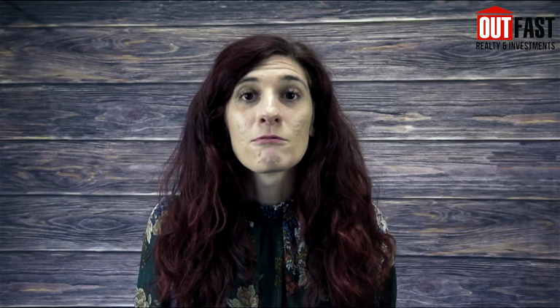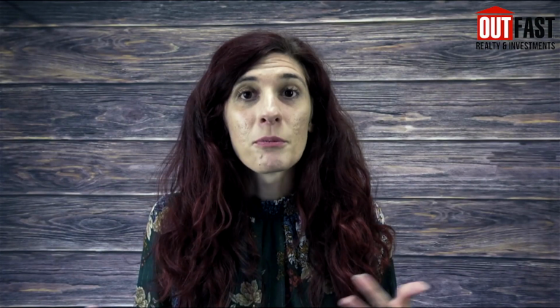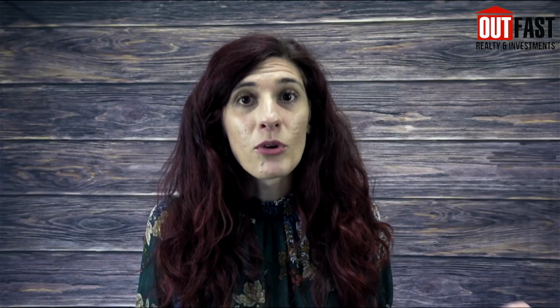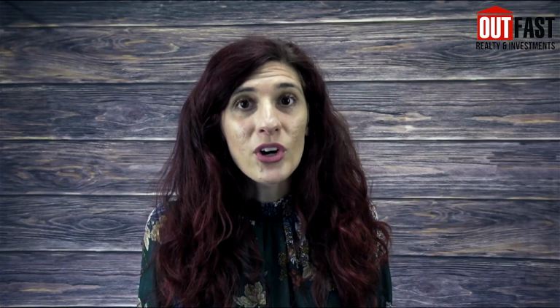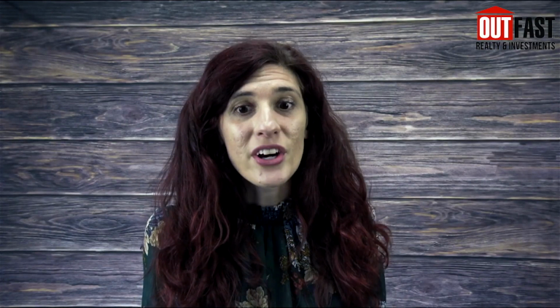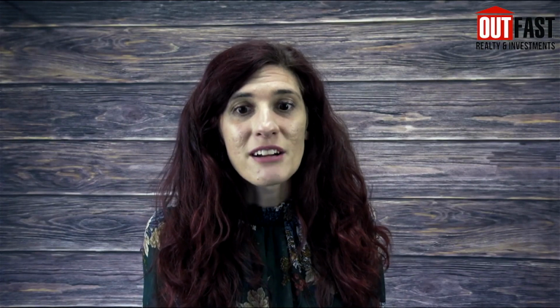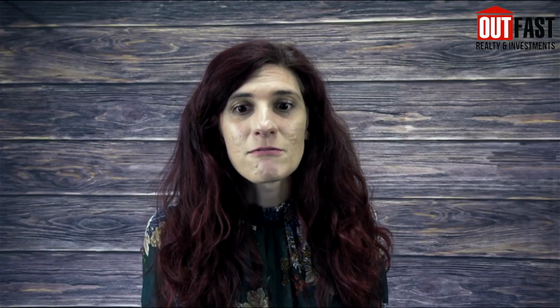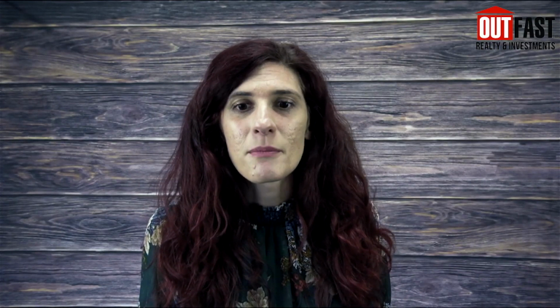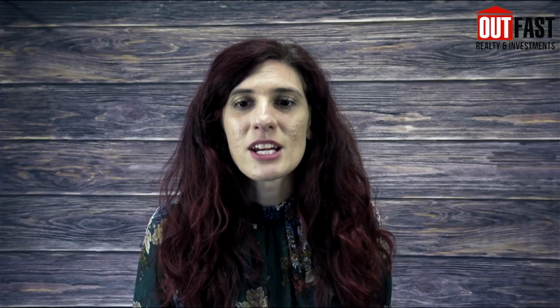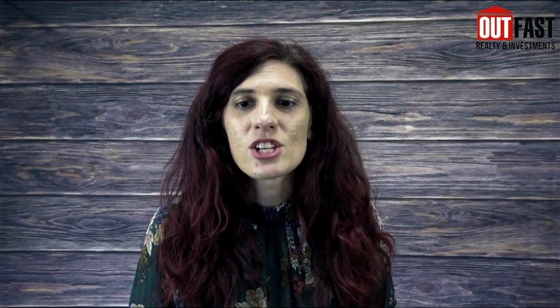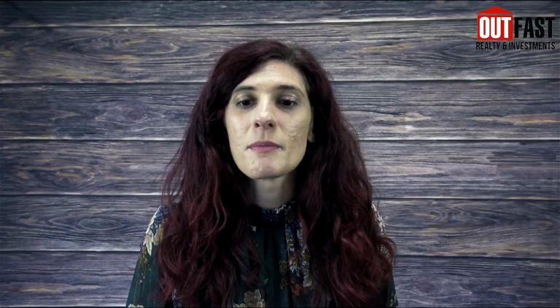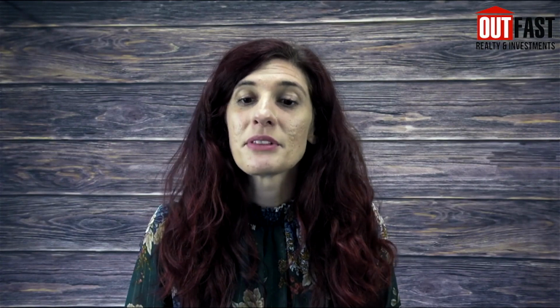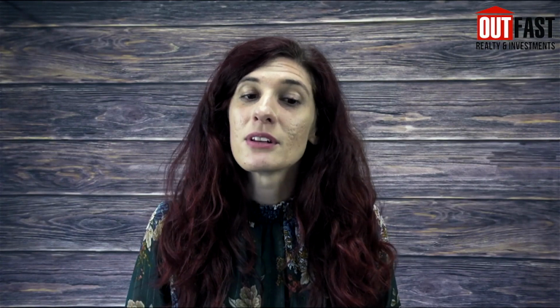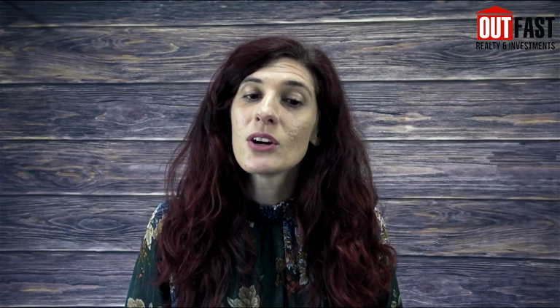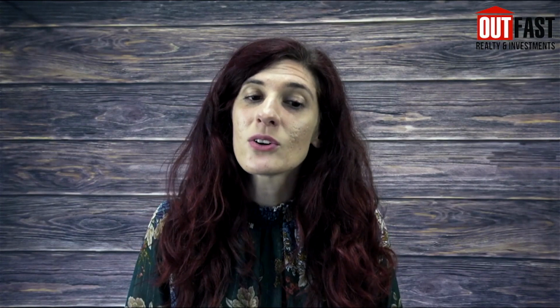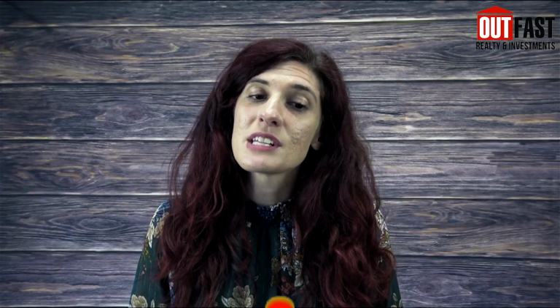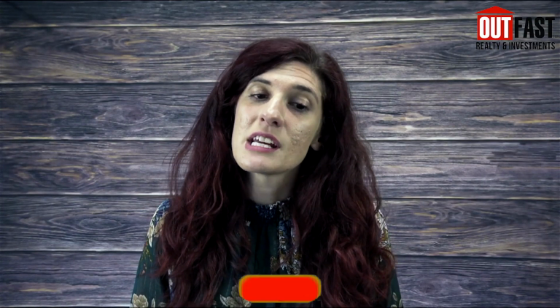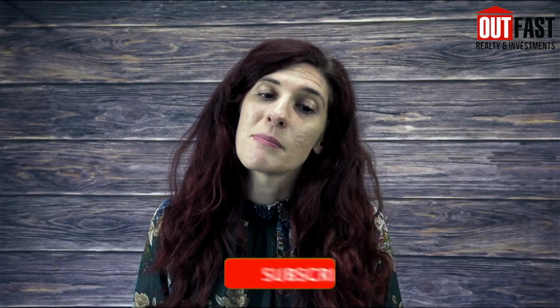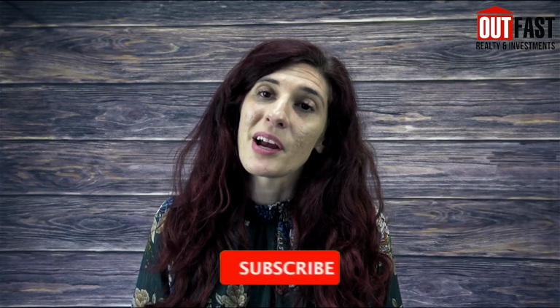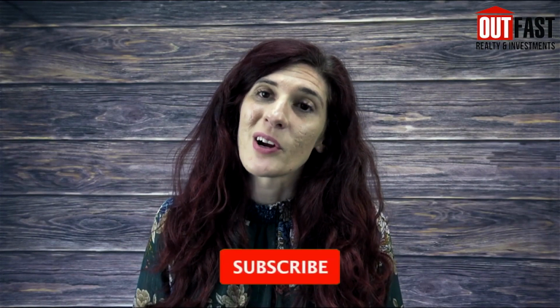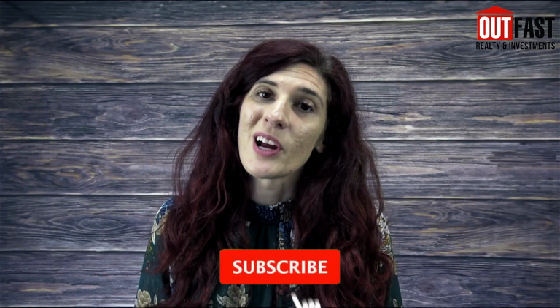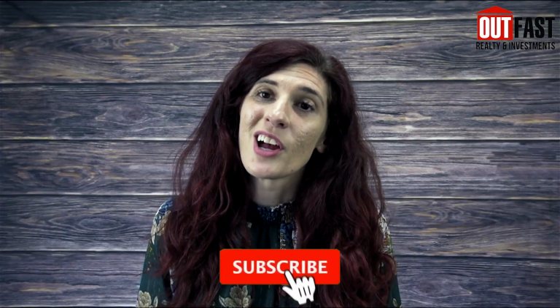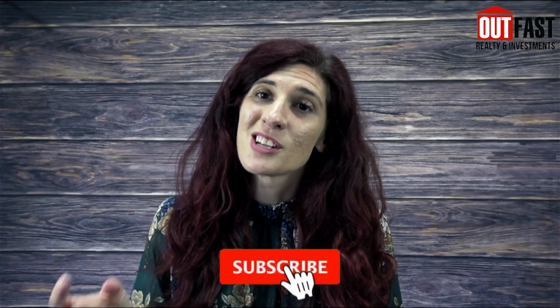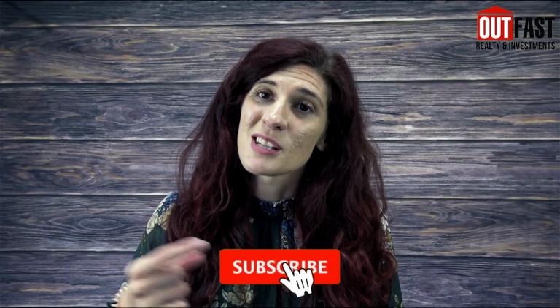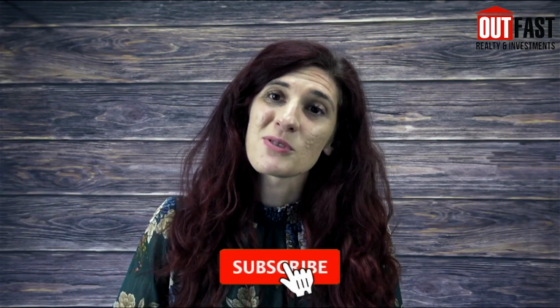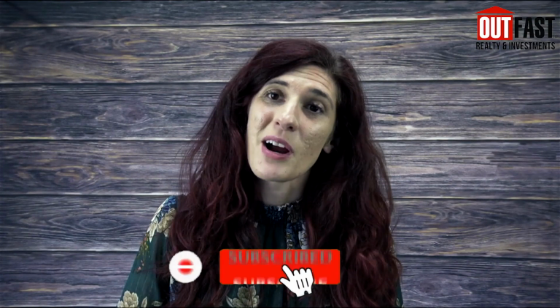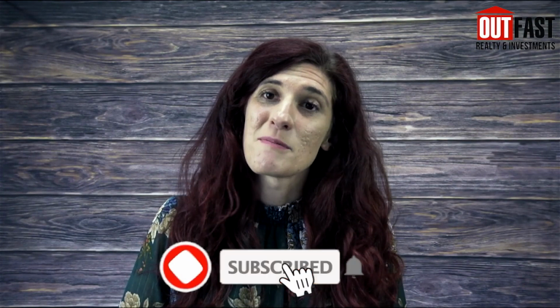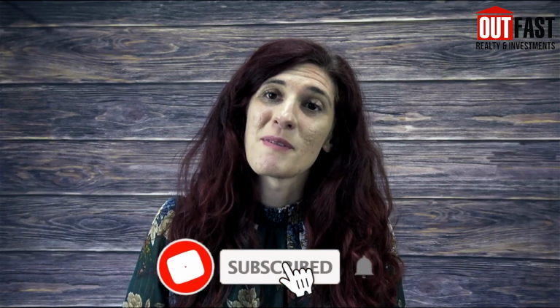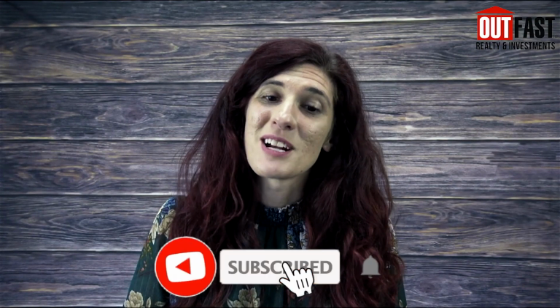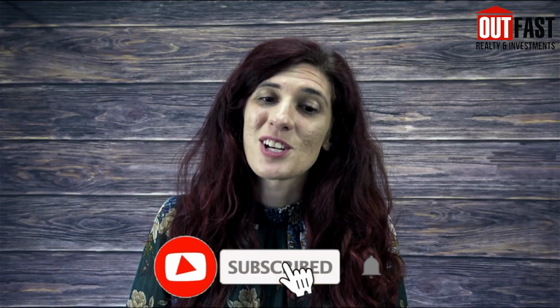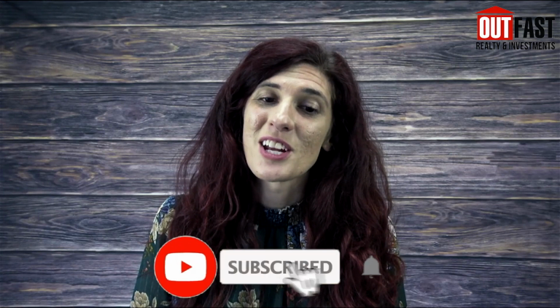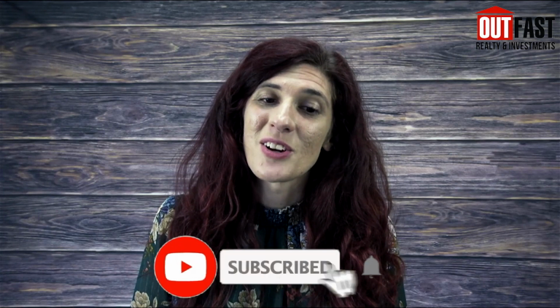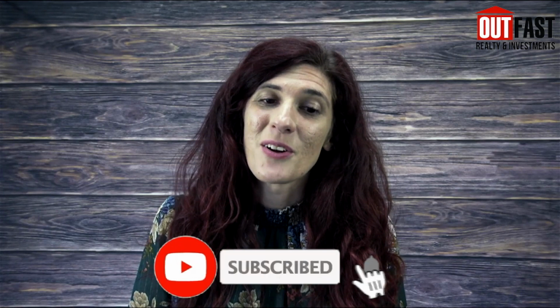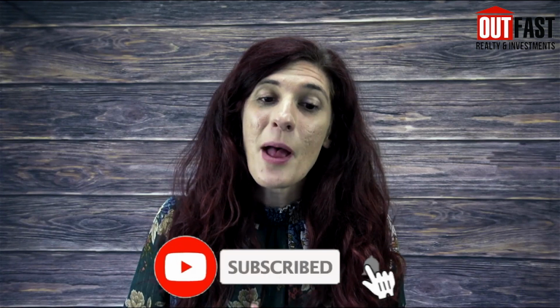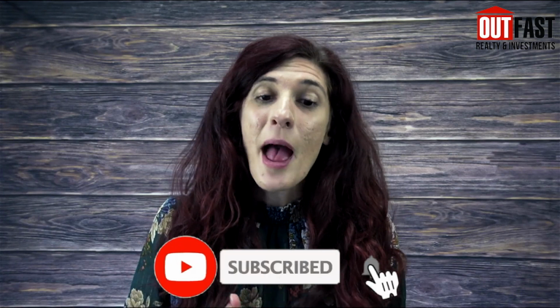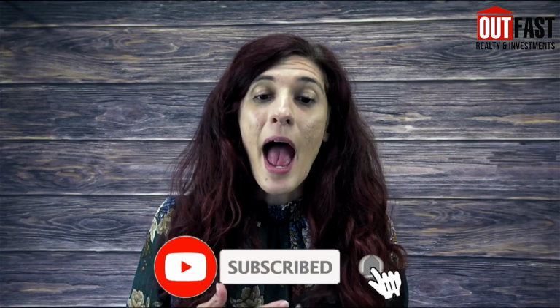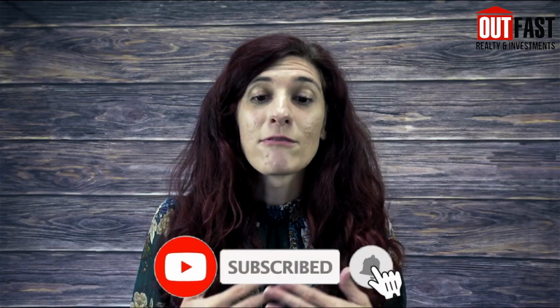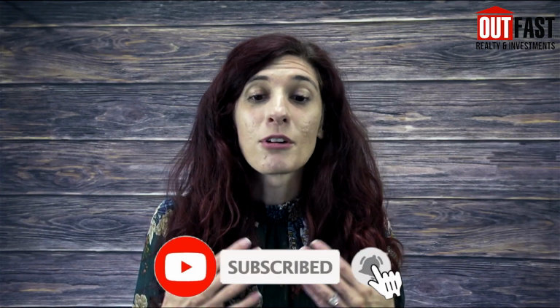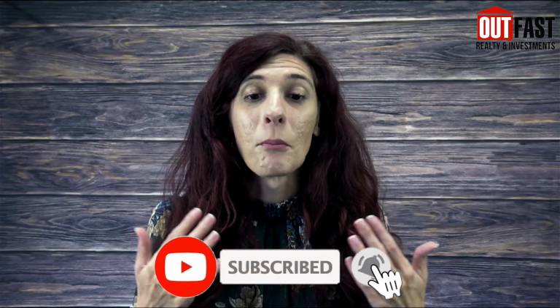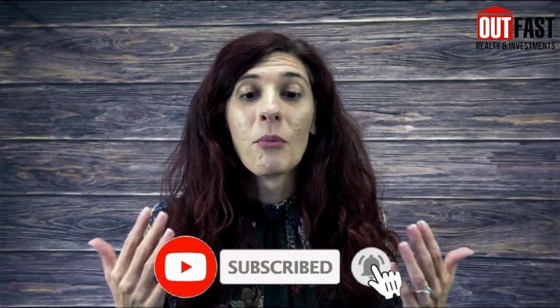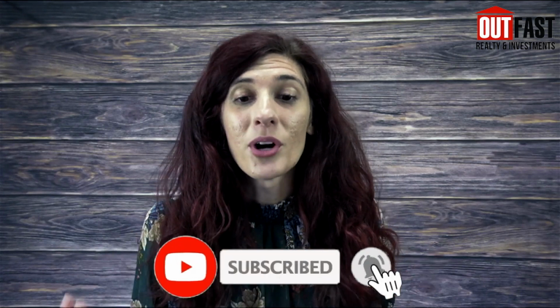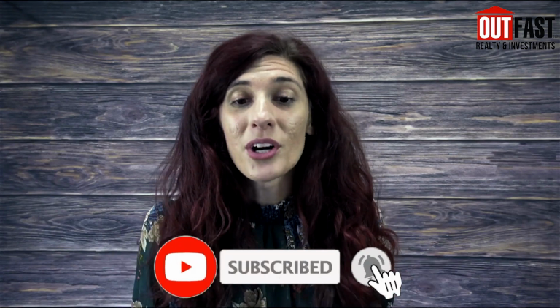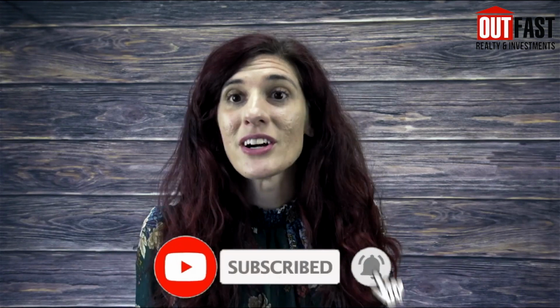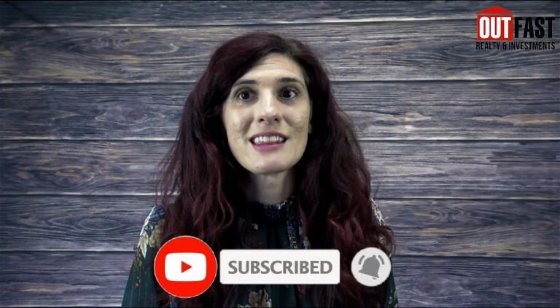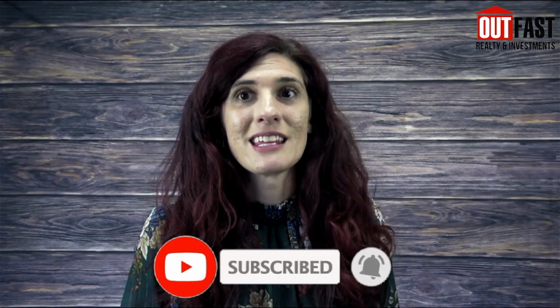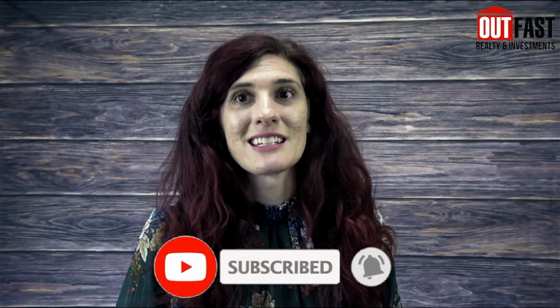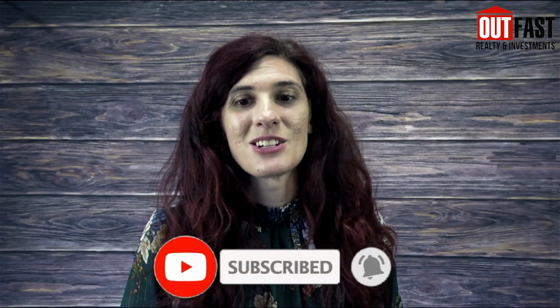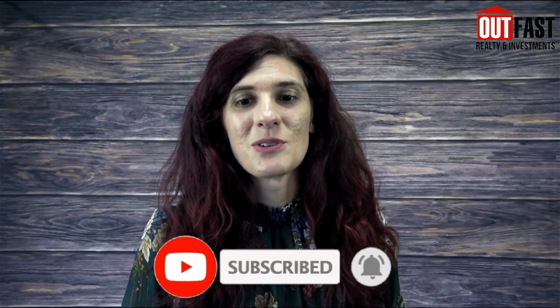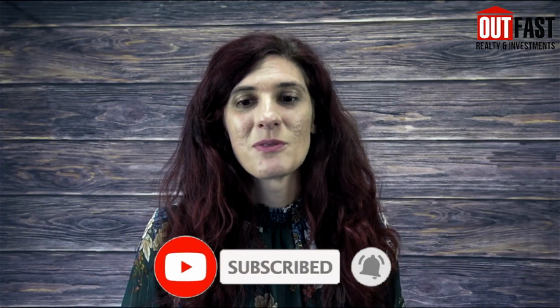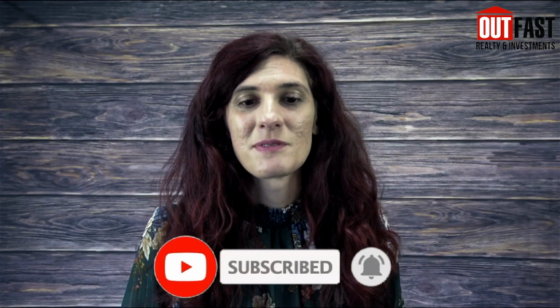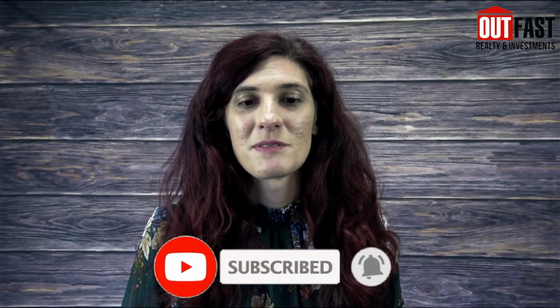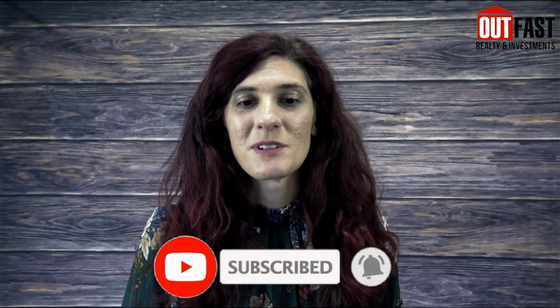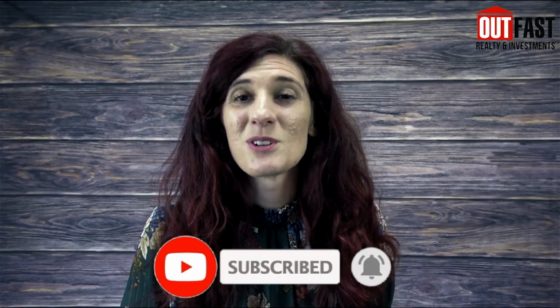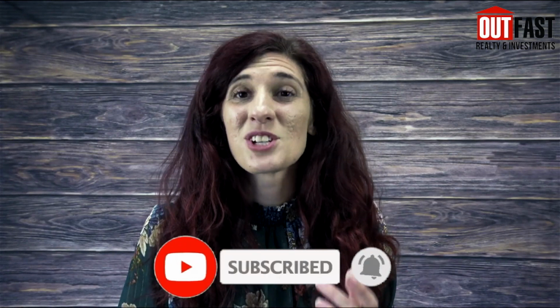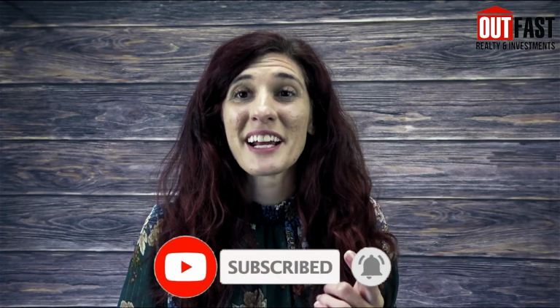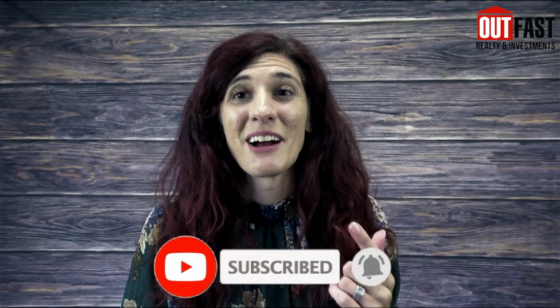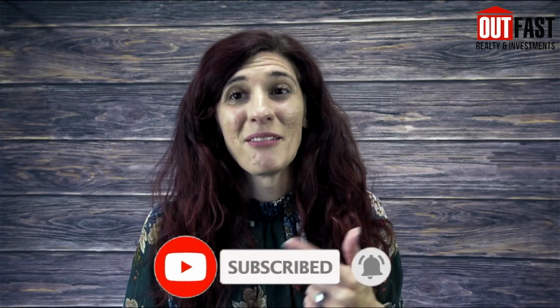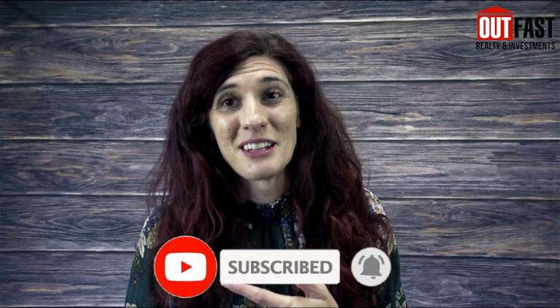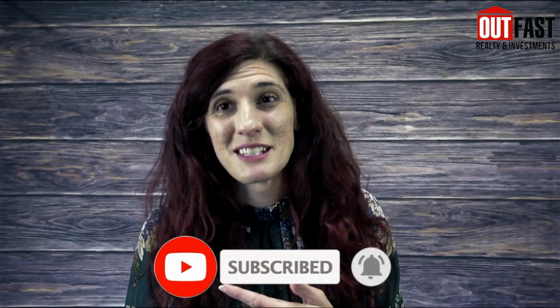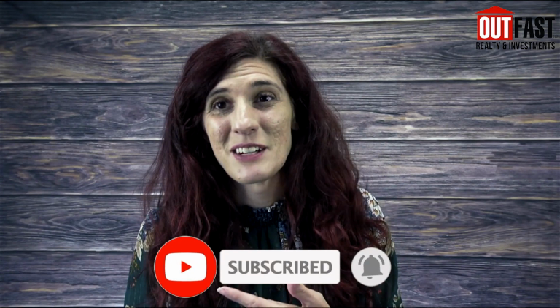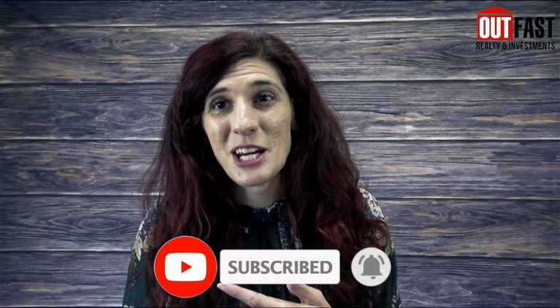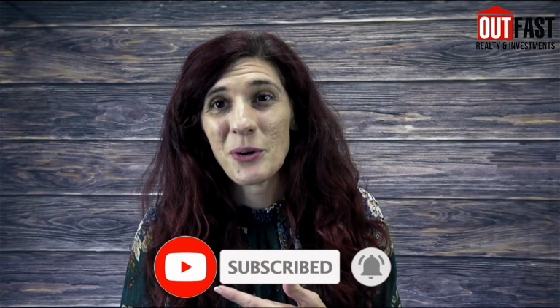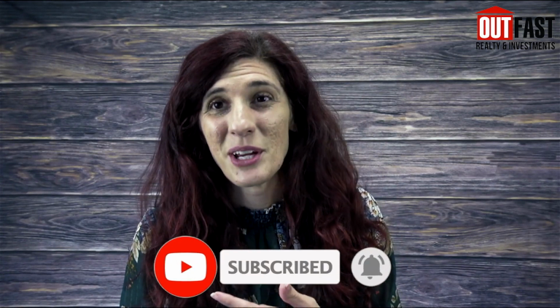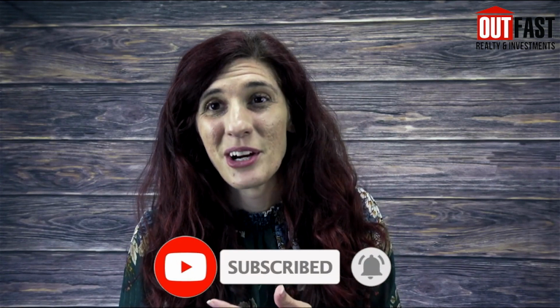For more great information about the local Tampa area, subscribe to my channel. And for more great things to do in Riverview, check out this video here.